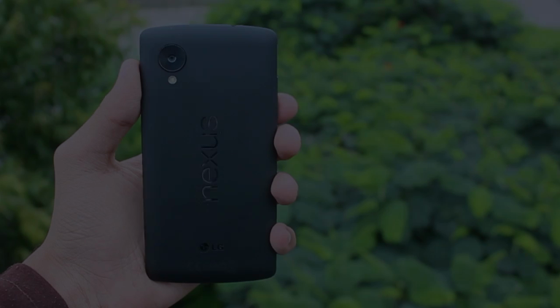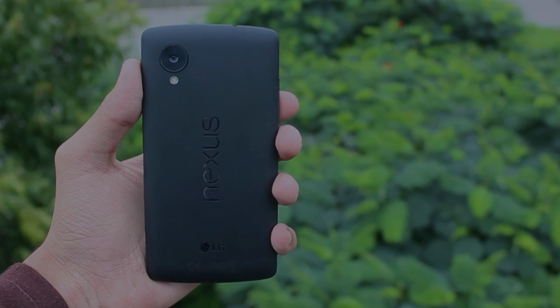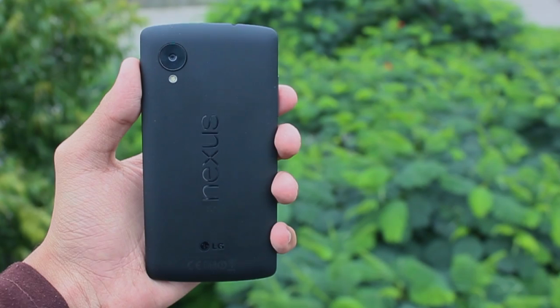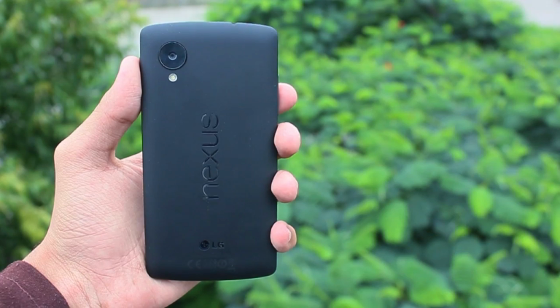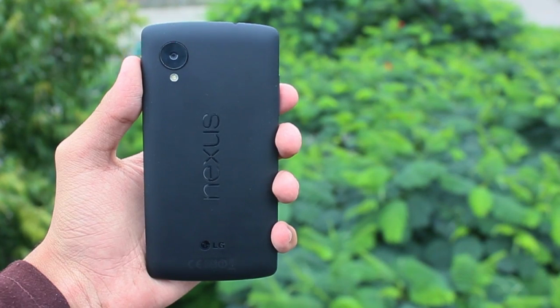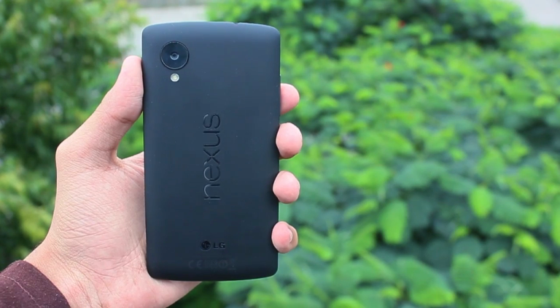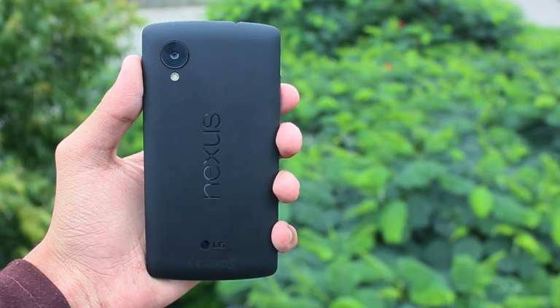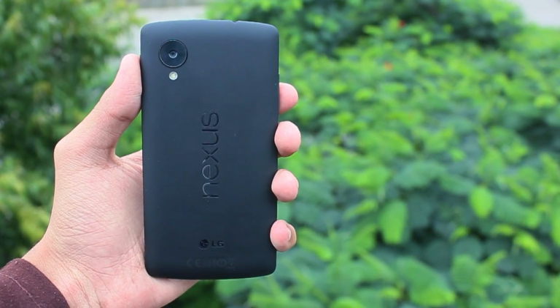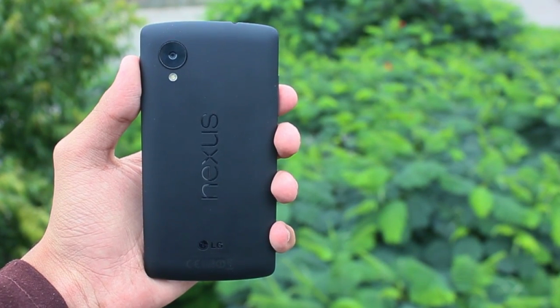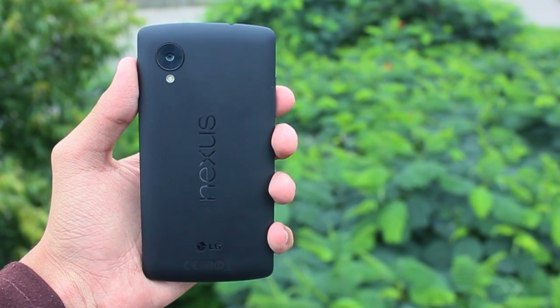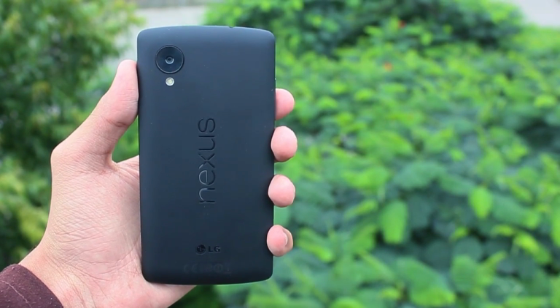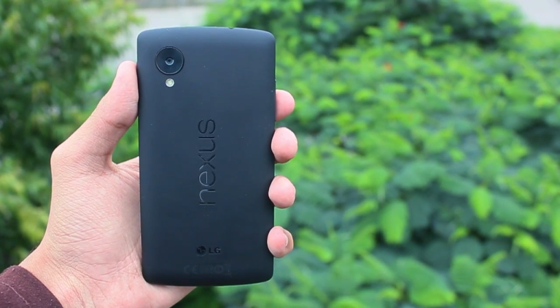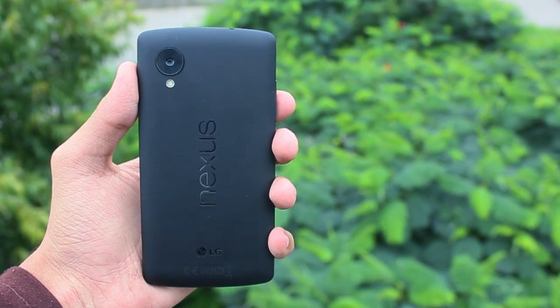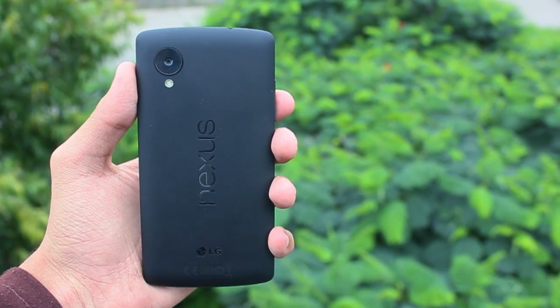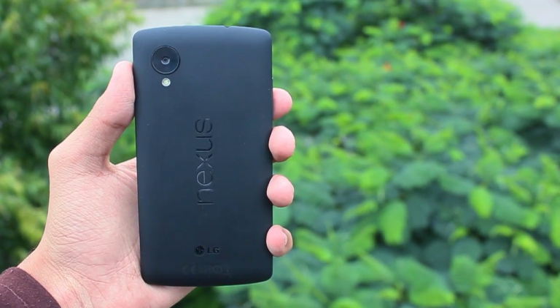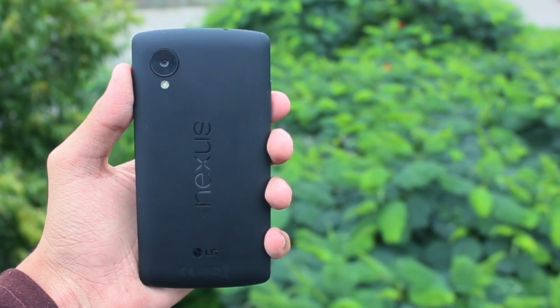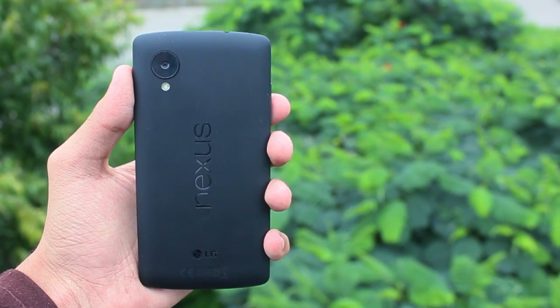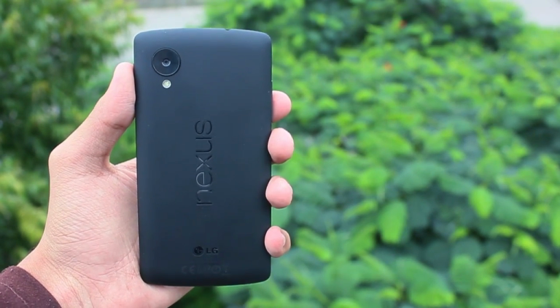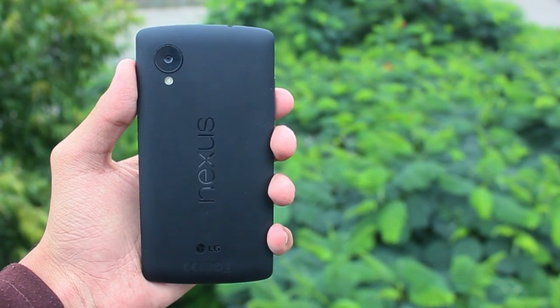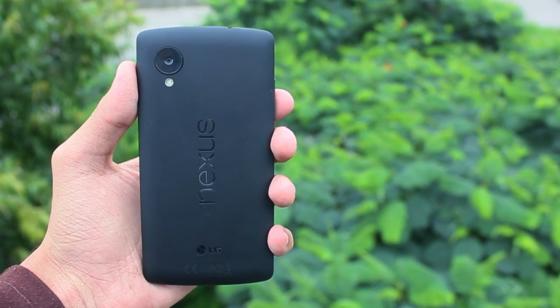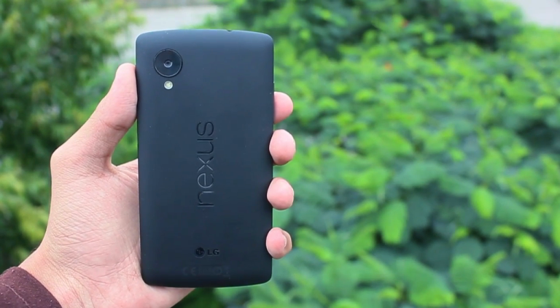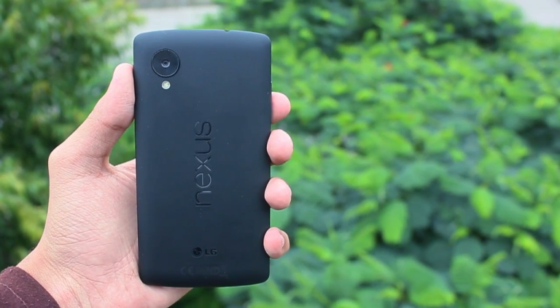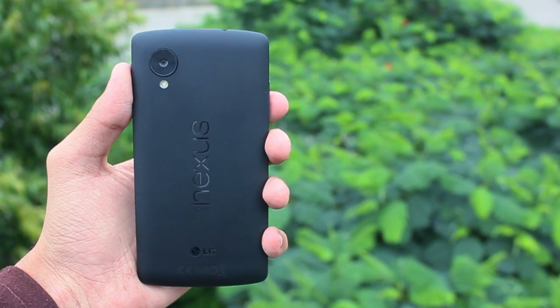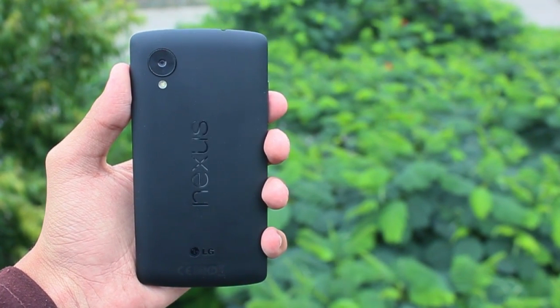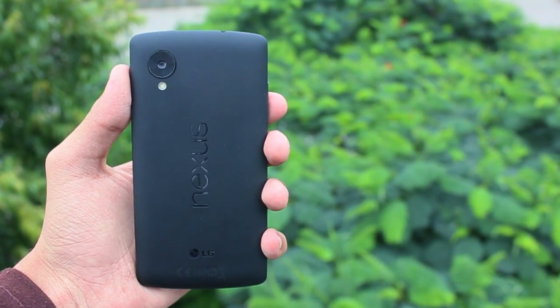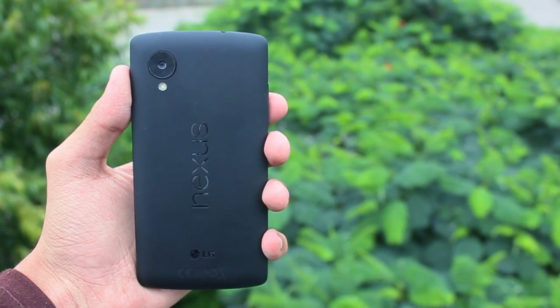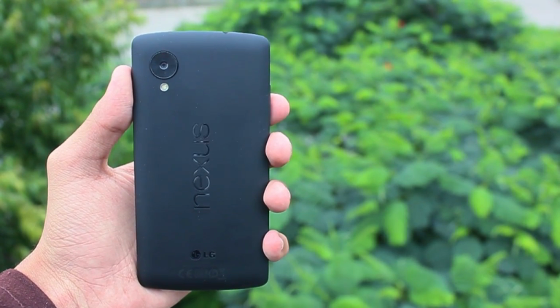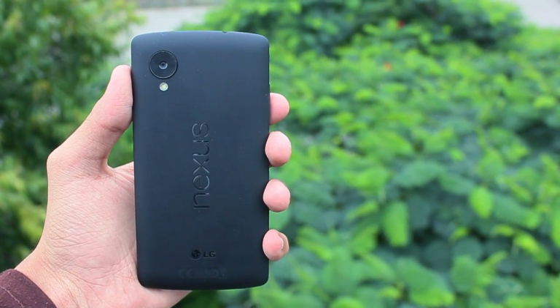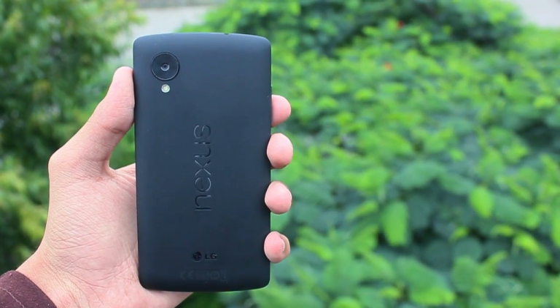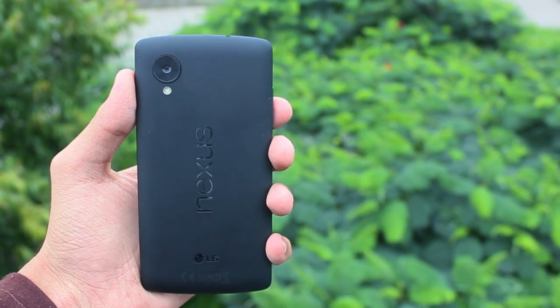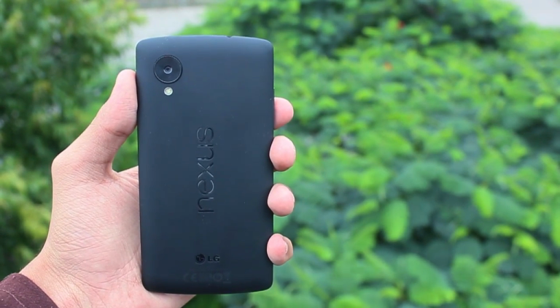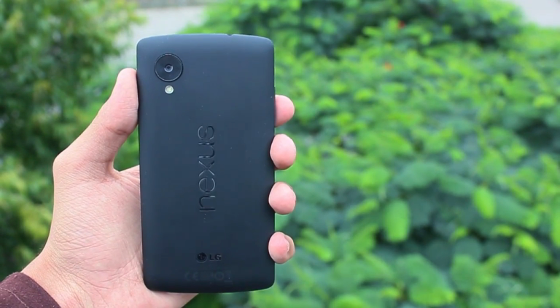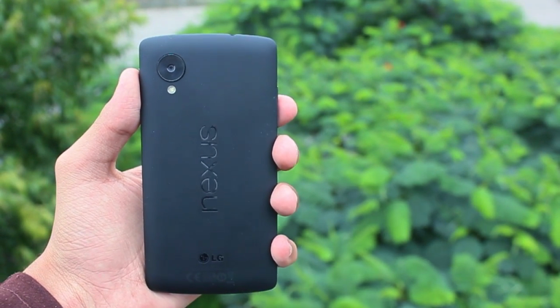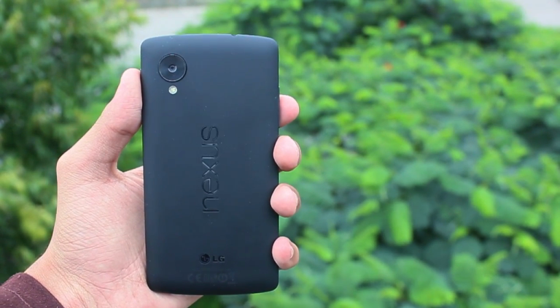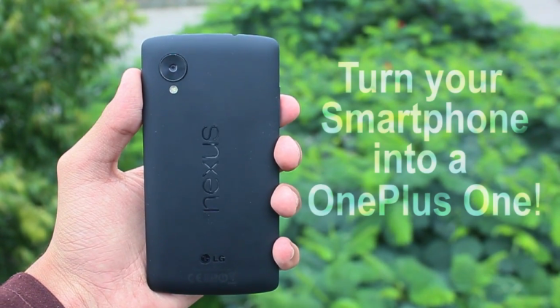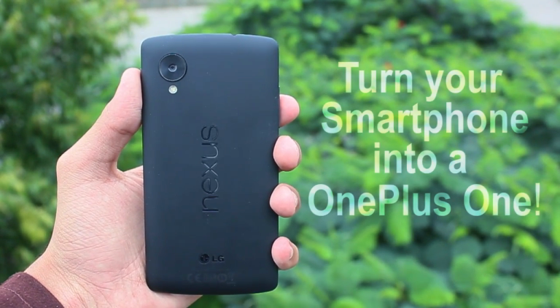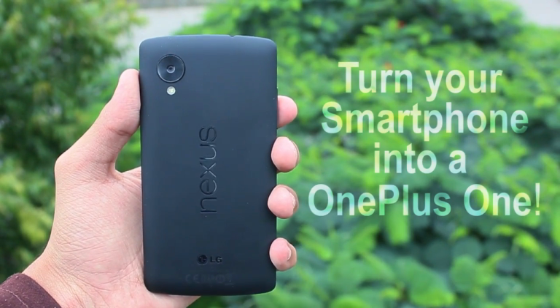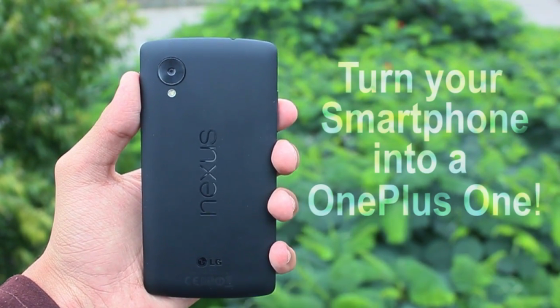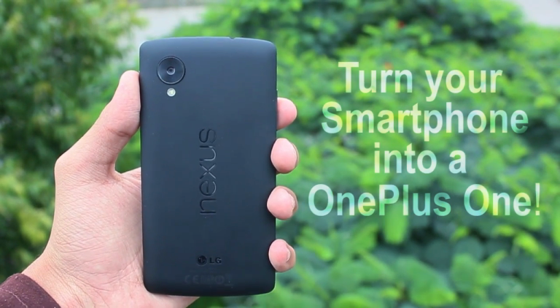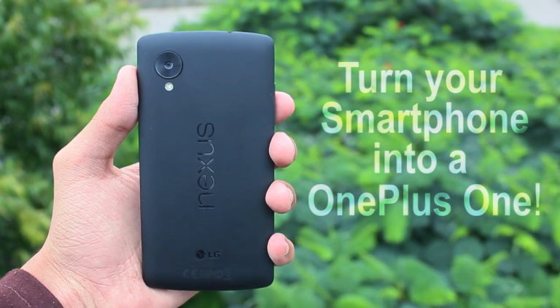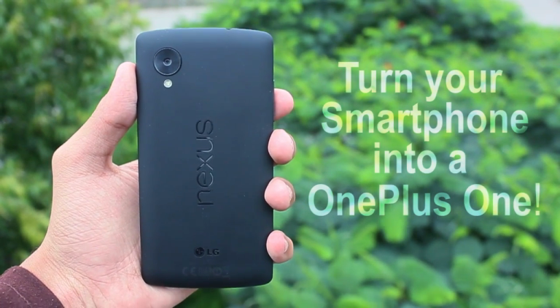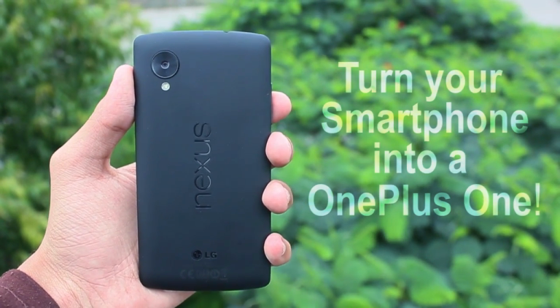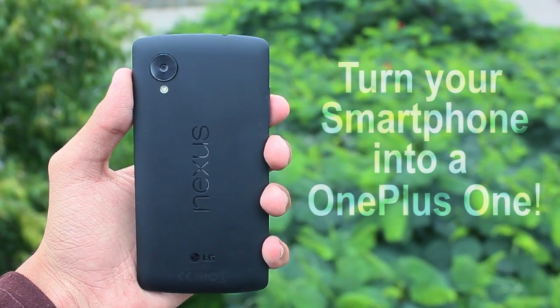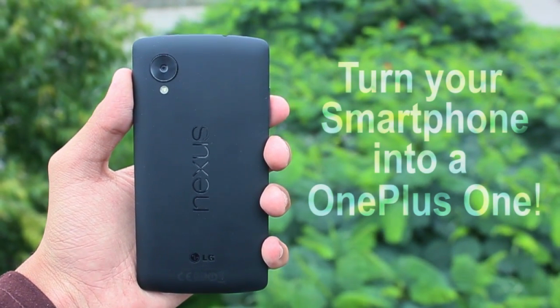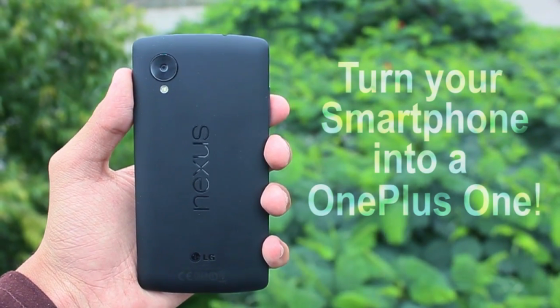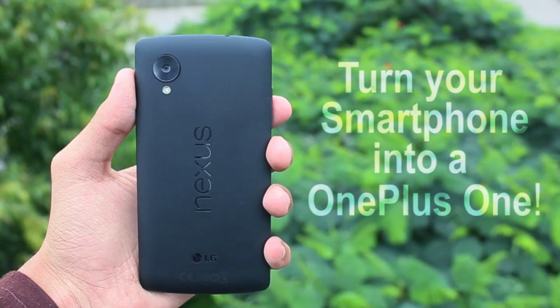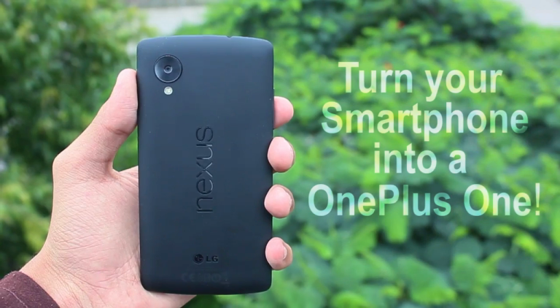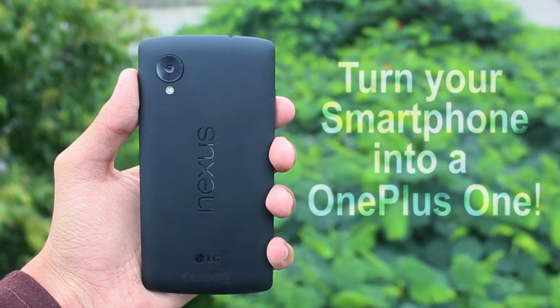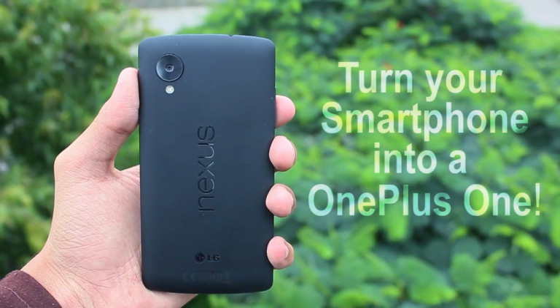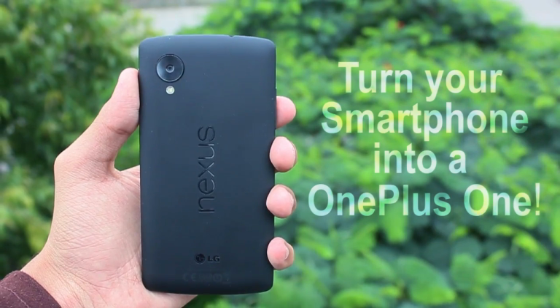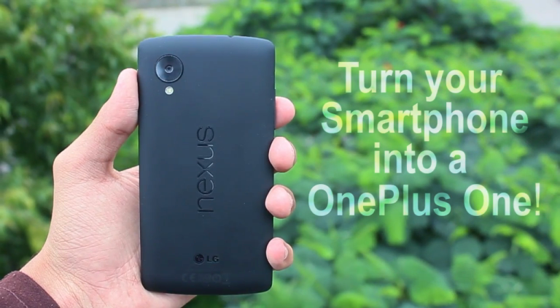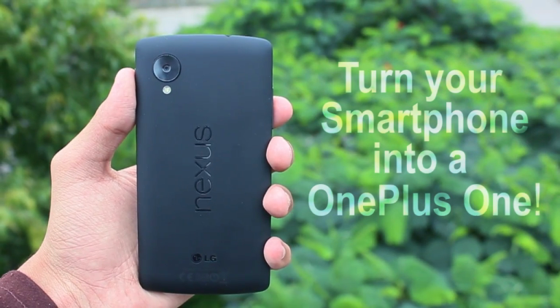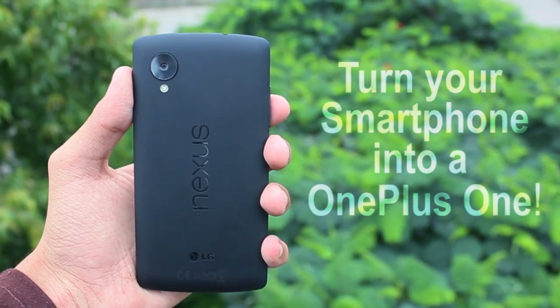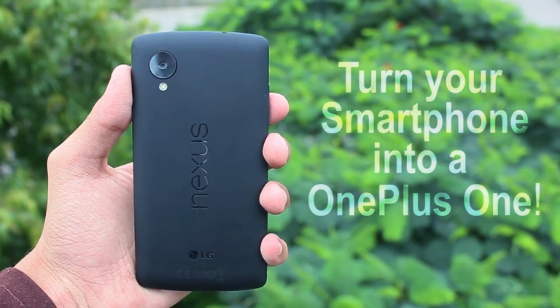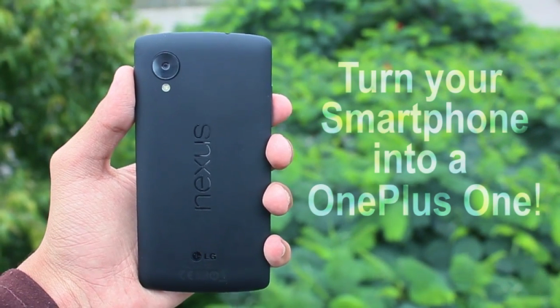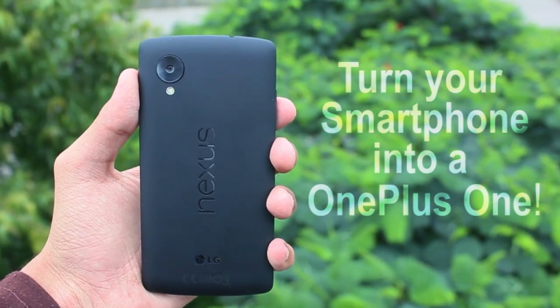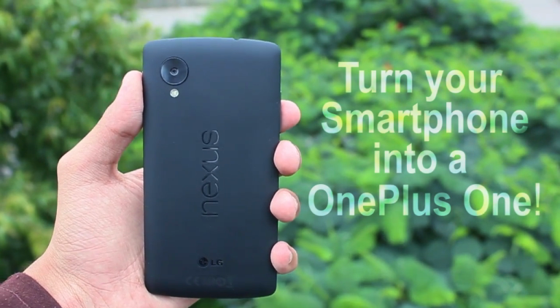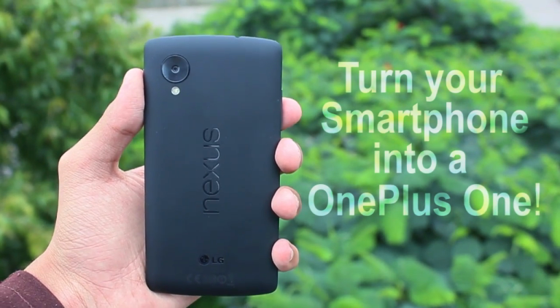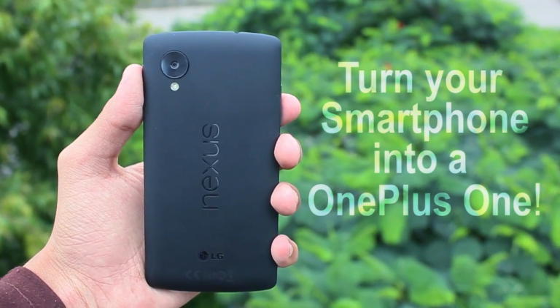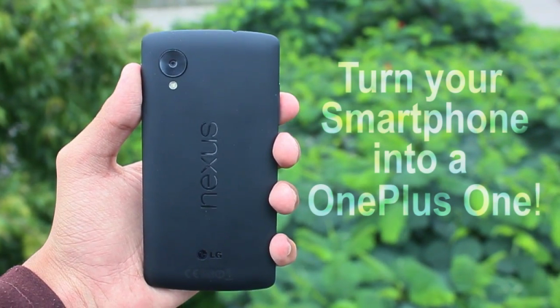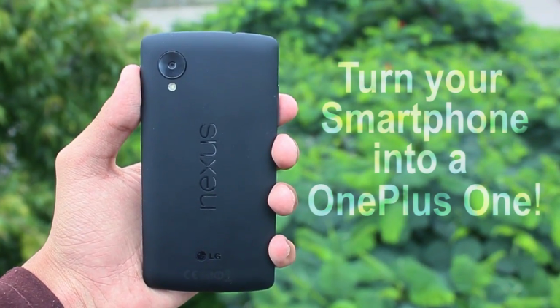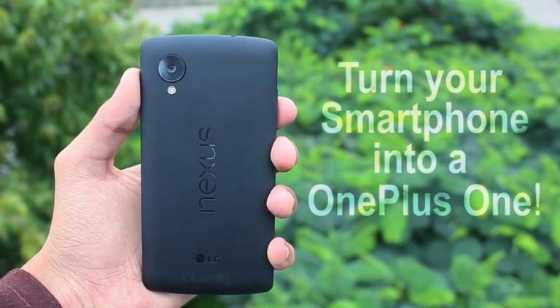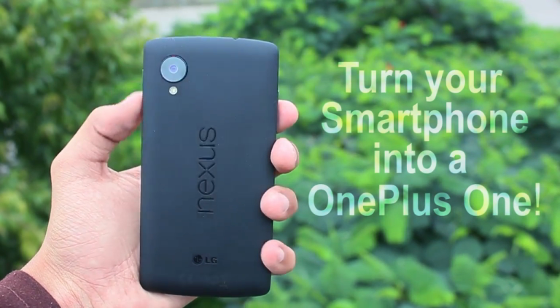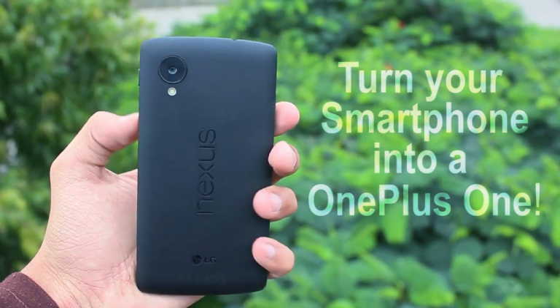Hey, what is up guys, this is Shreyas and in this video I am going to show you how to turn your smartphone into a OnePlus One.